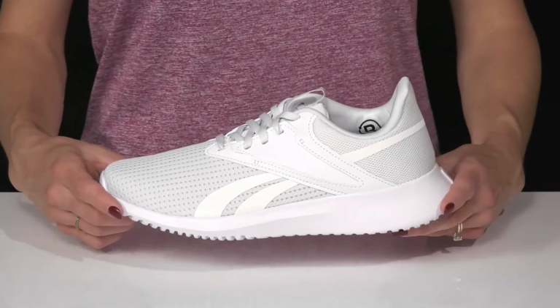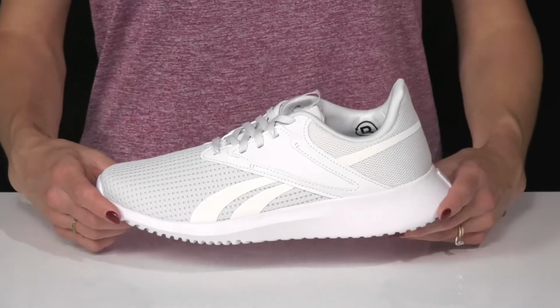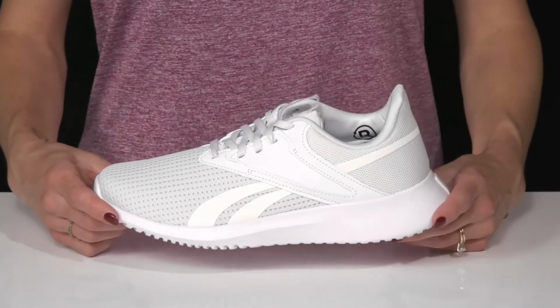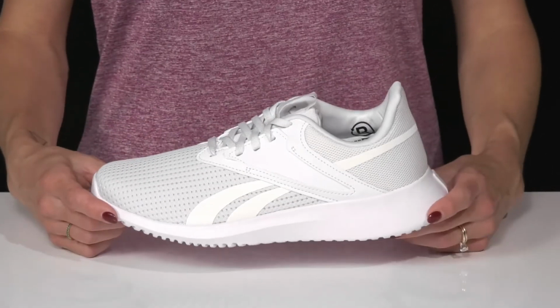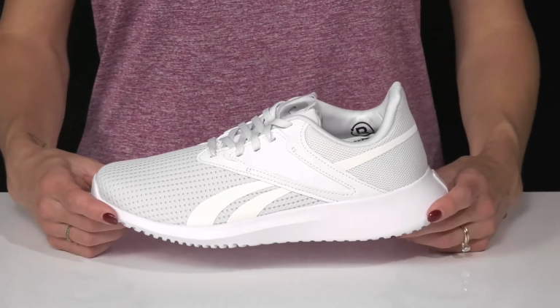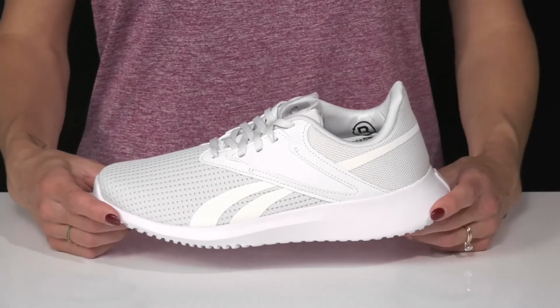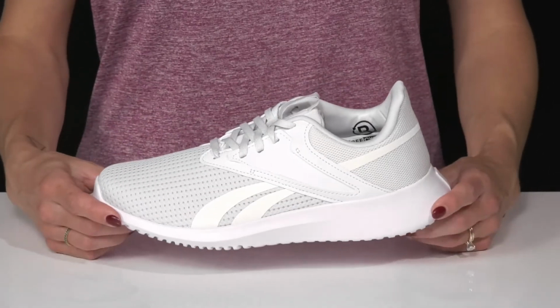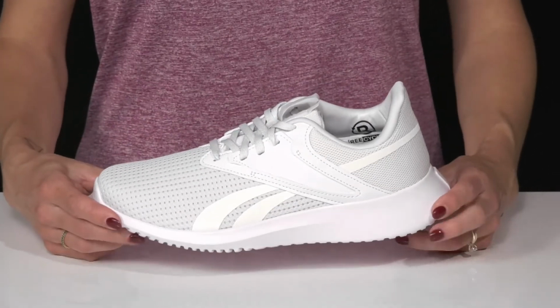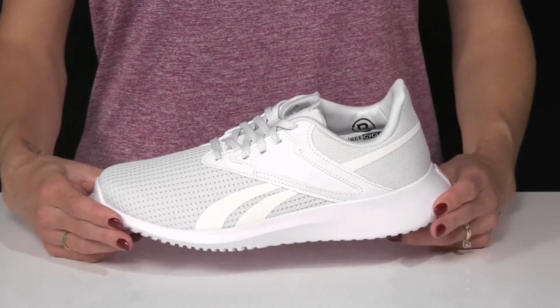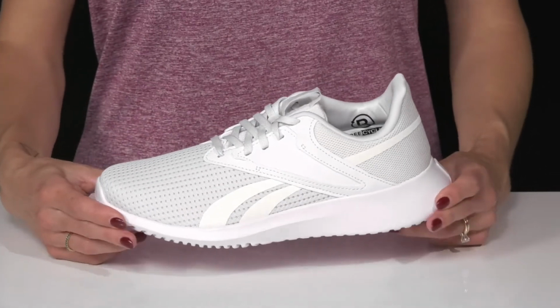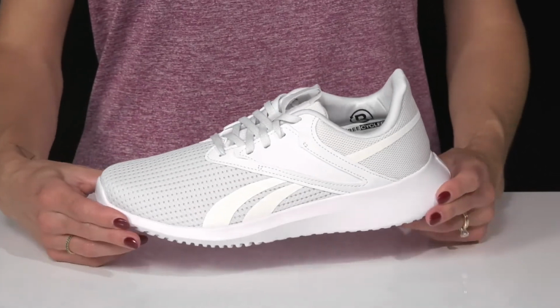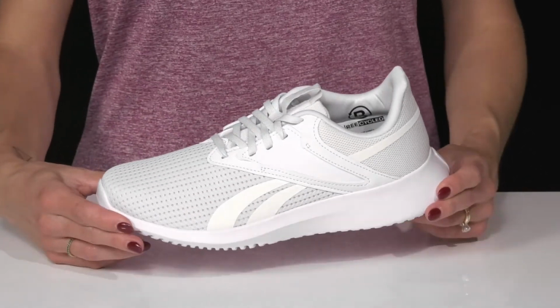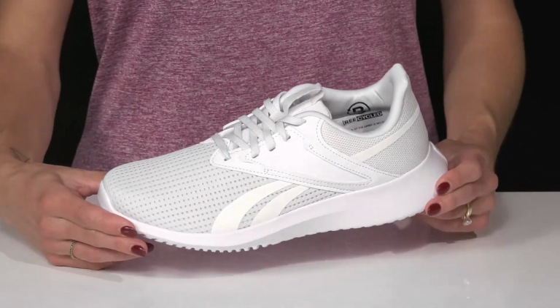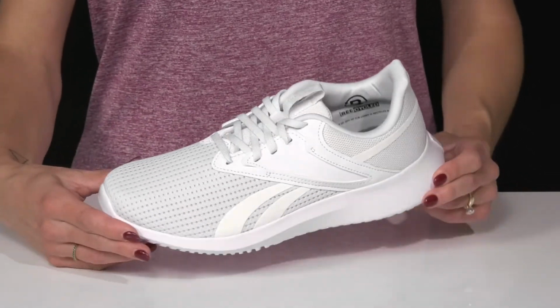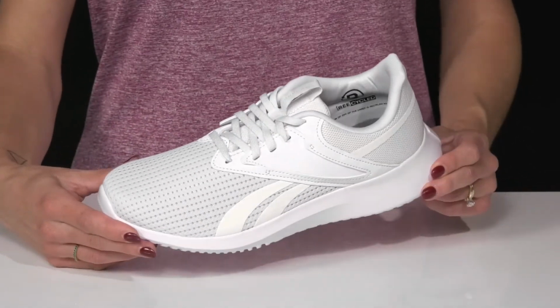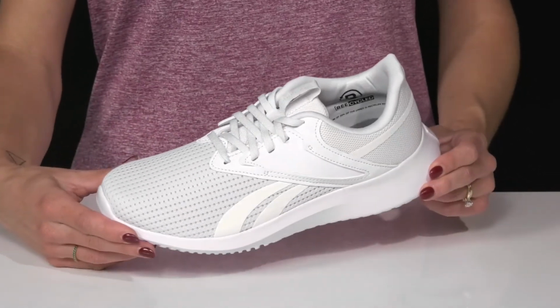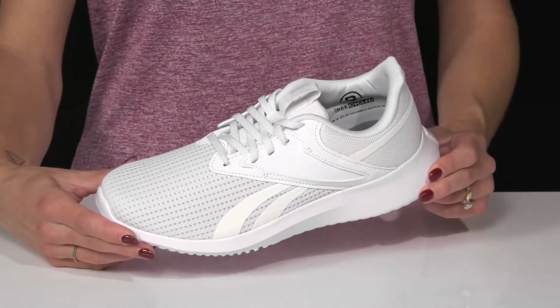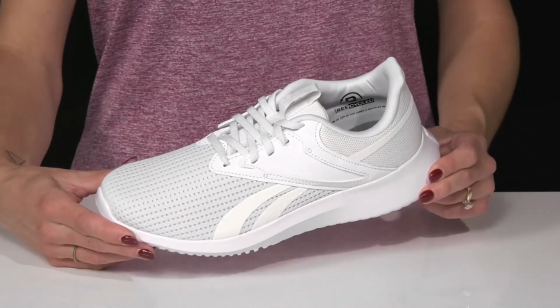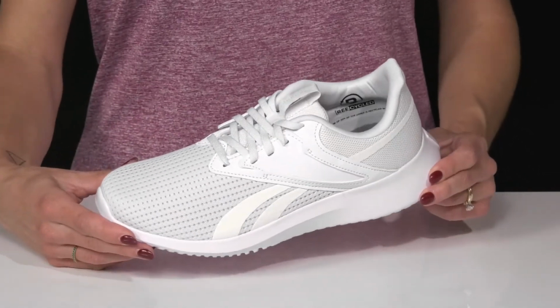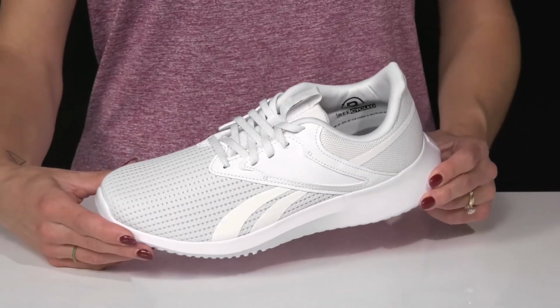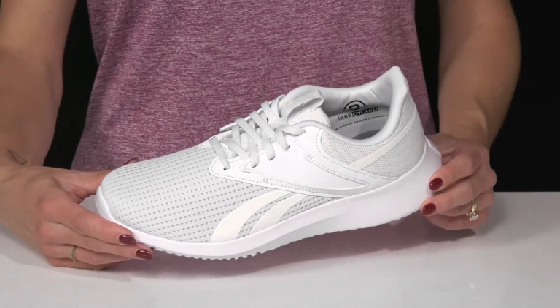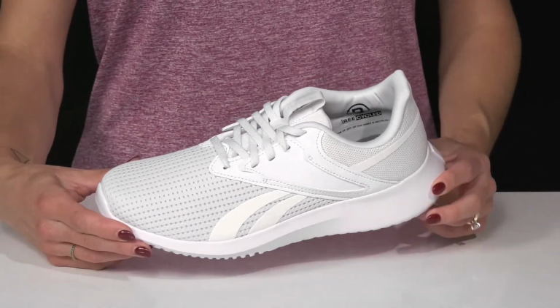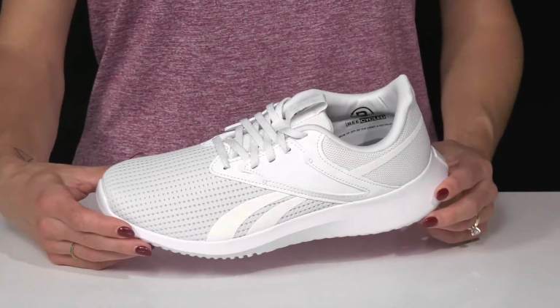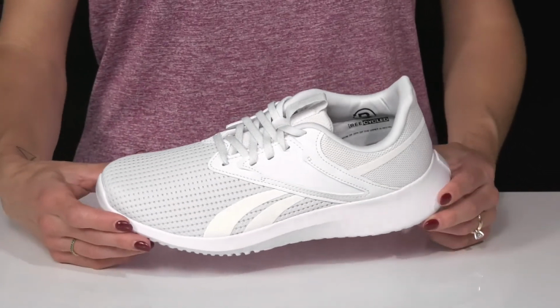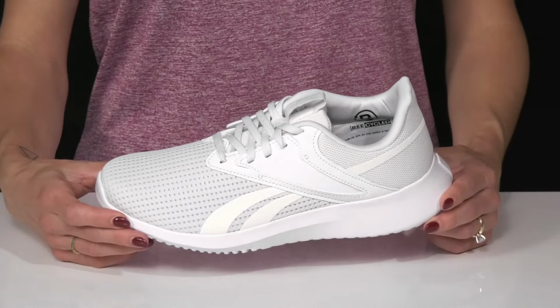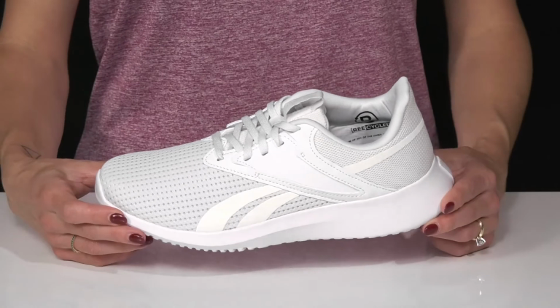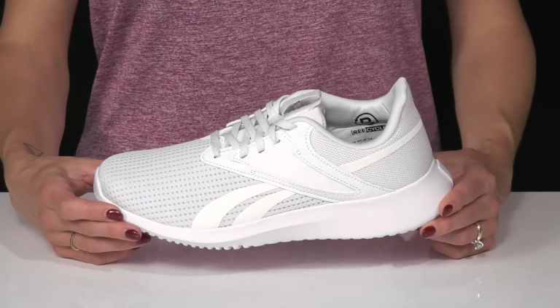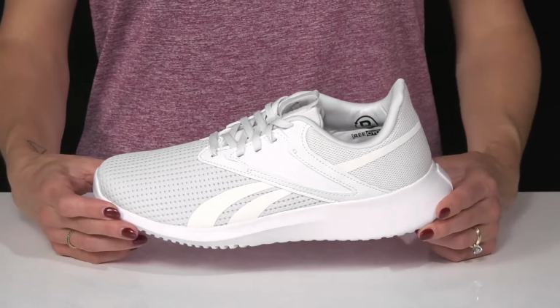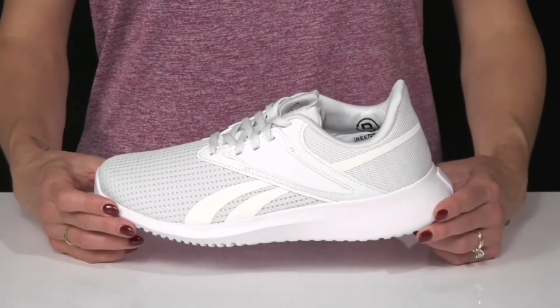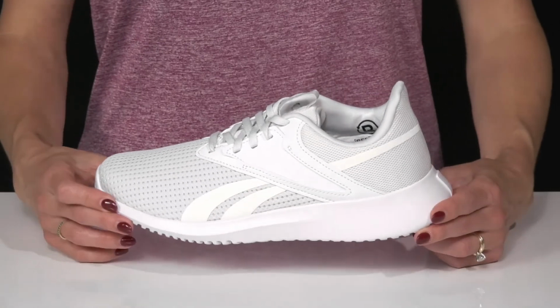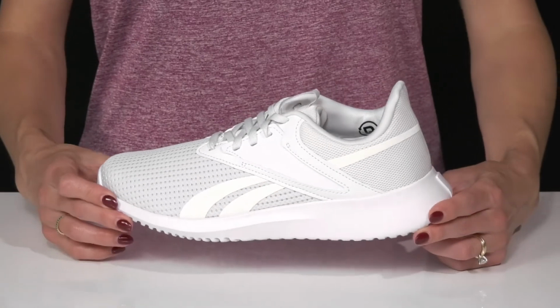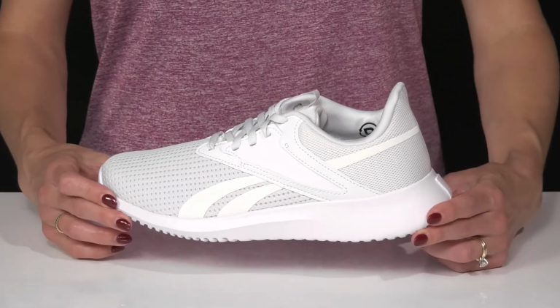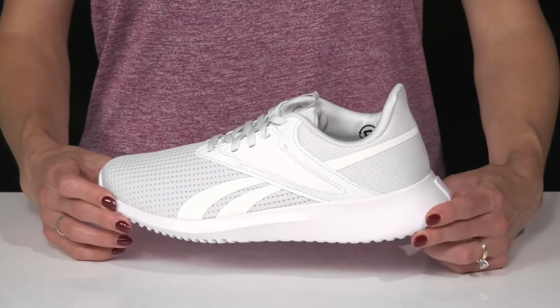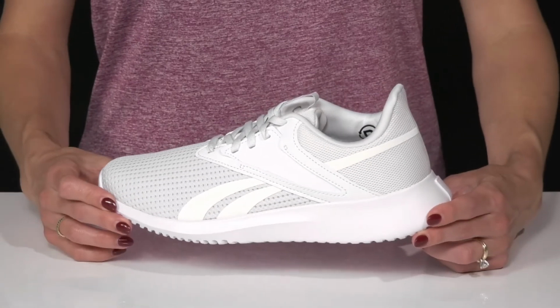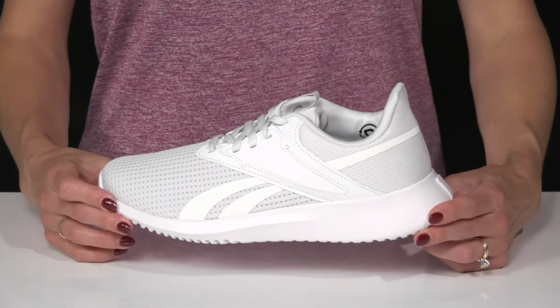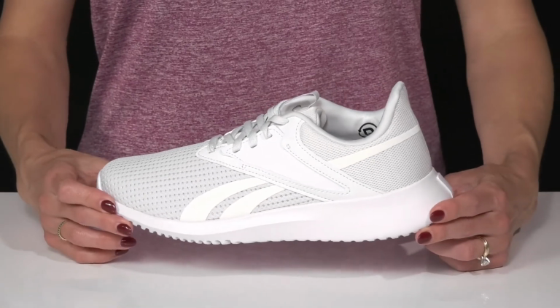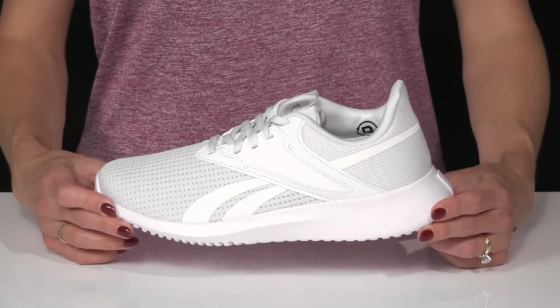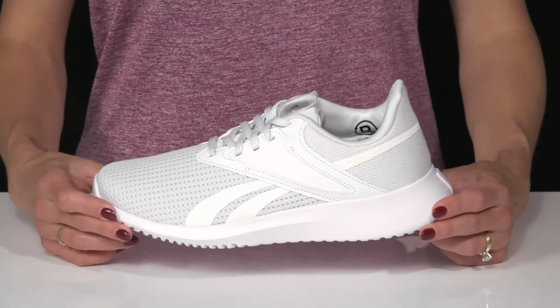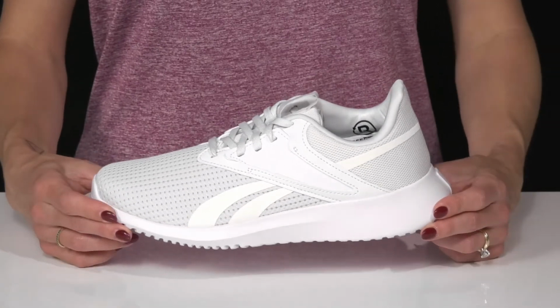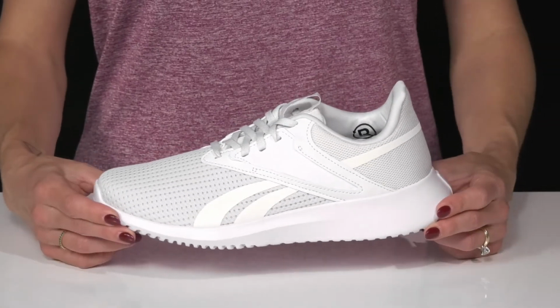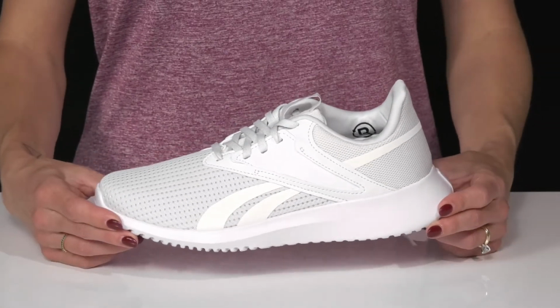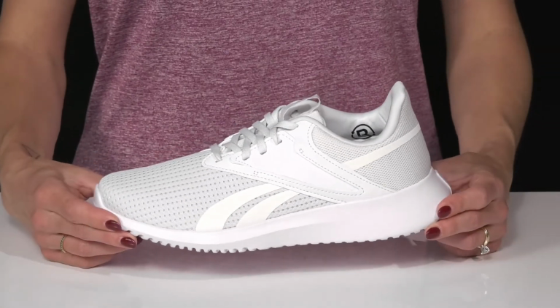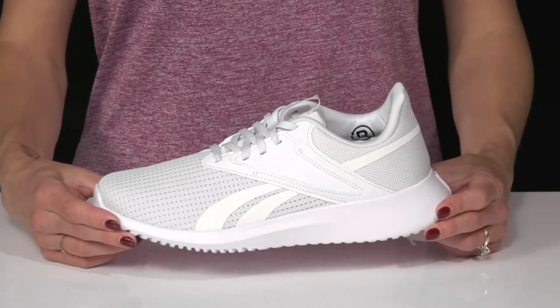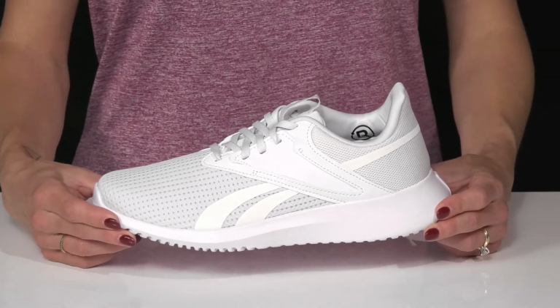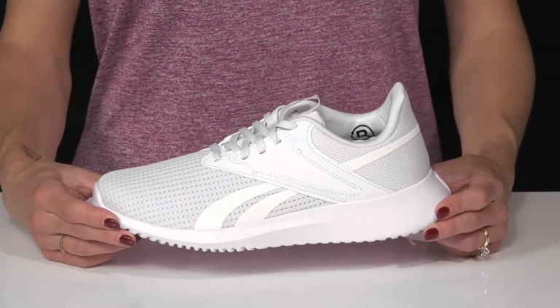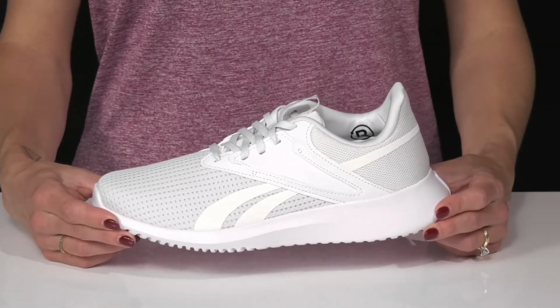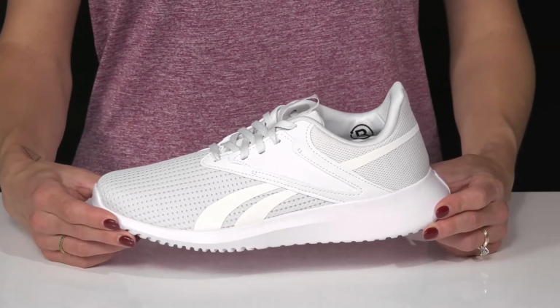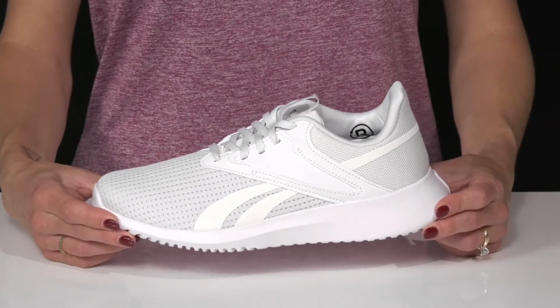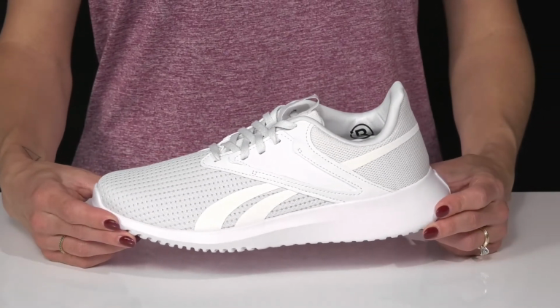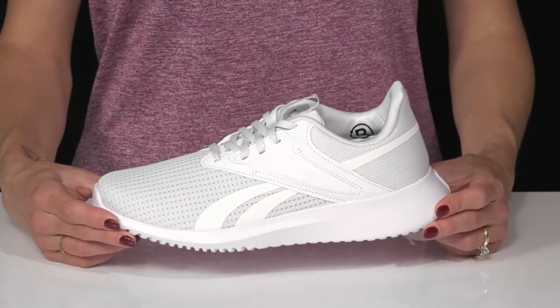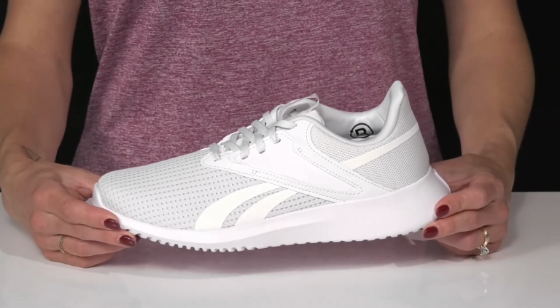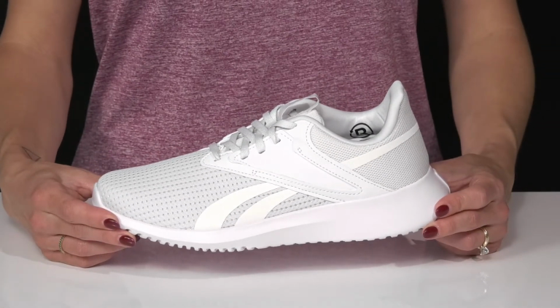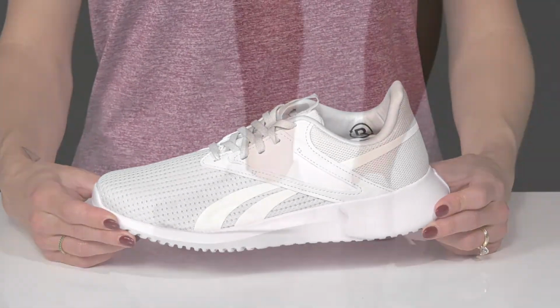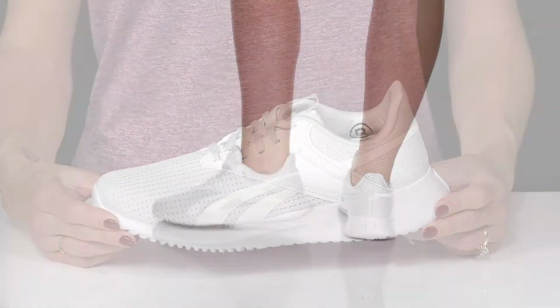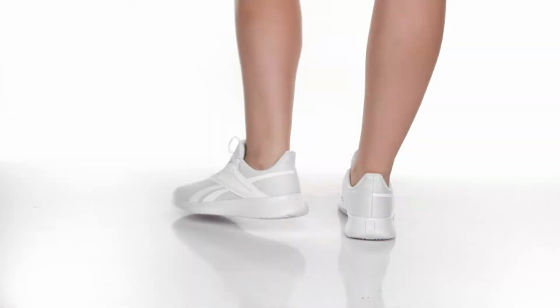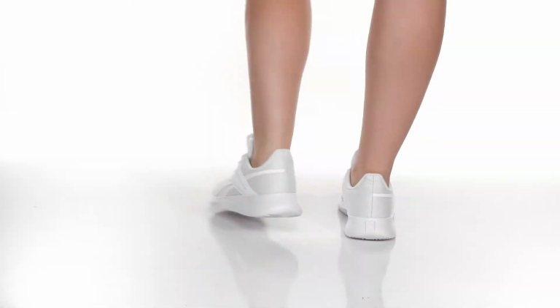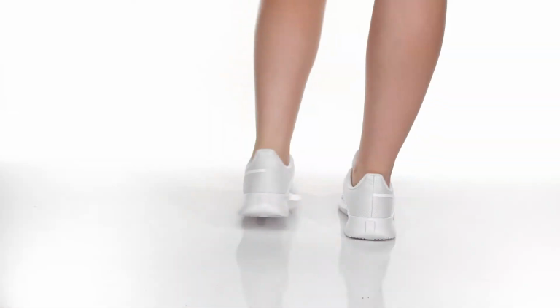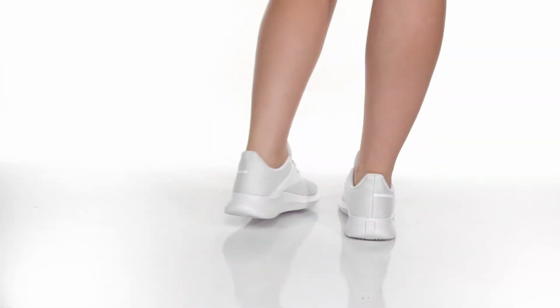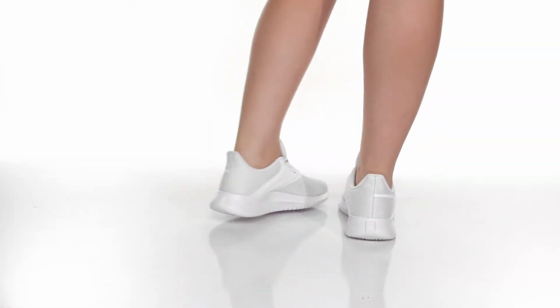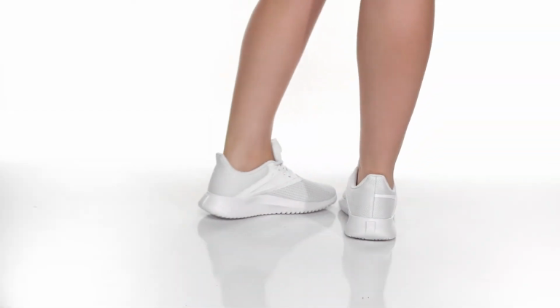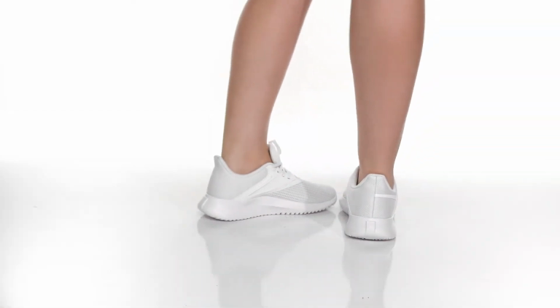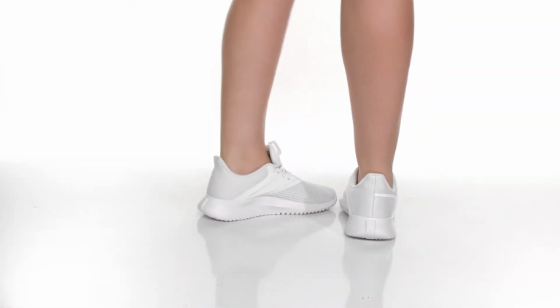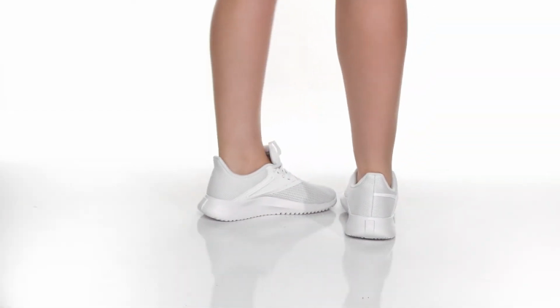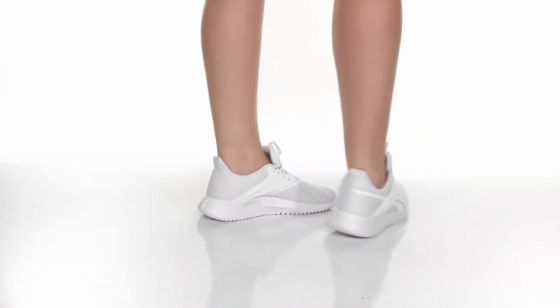You can style these with your favorite leggings and a cute dry fit tank shirt.